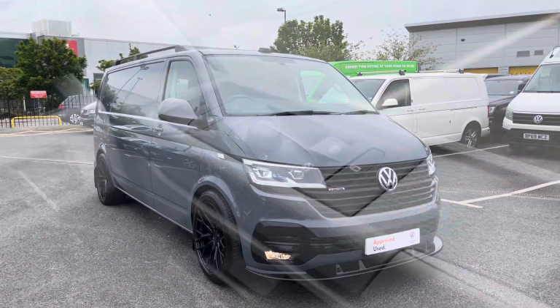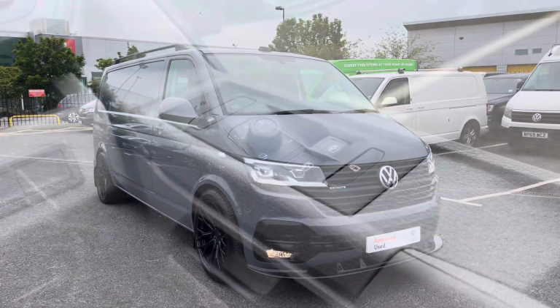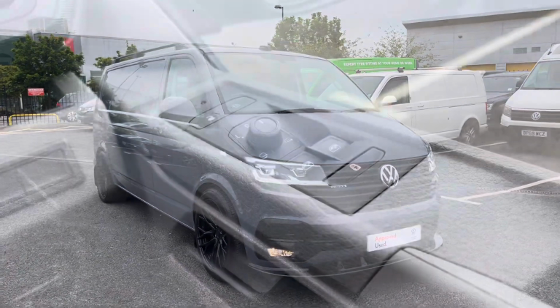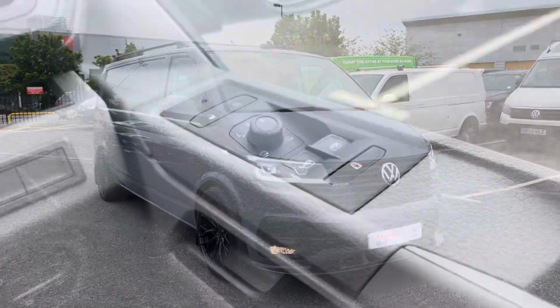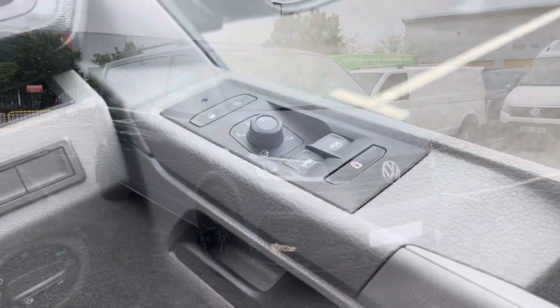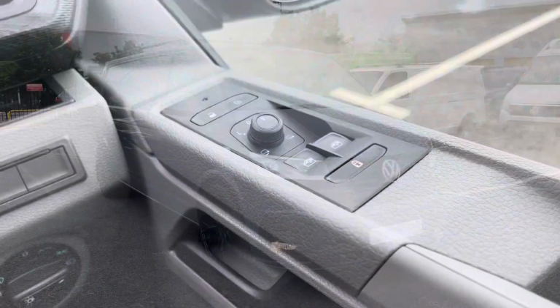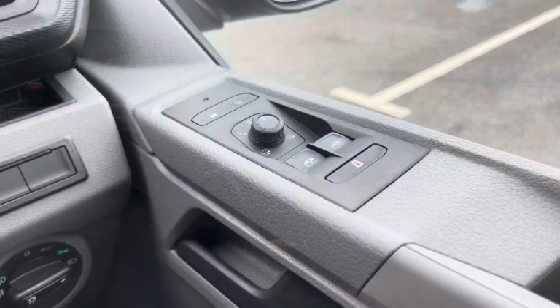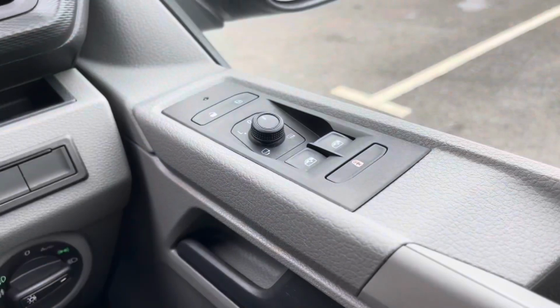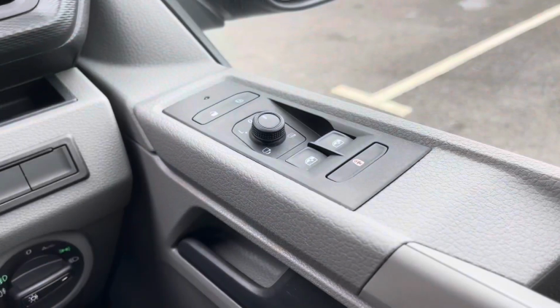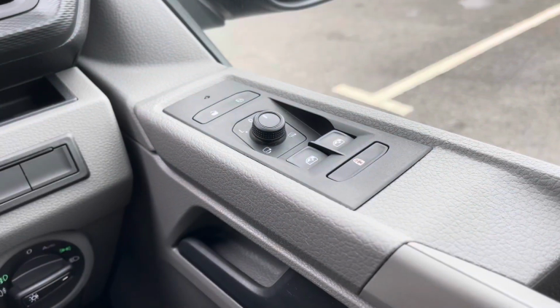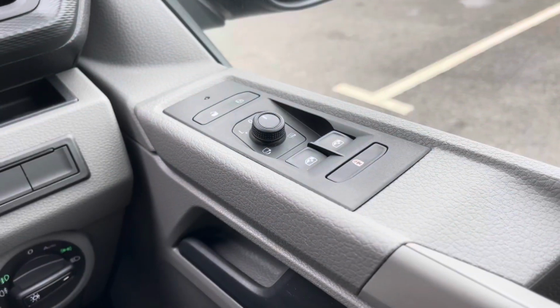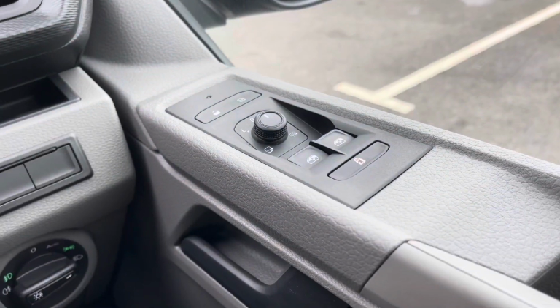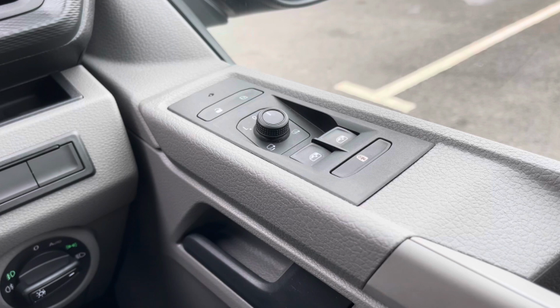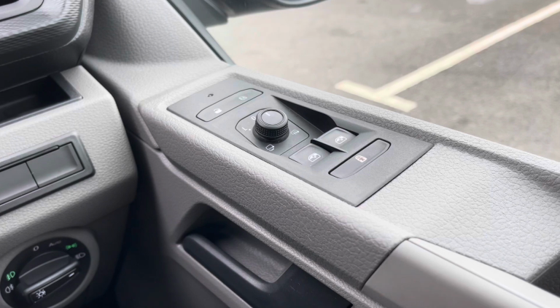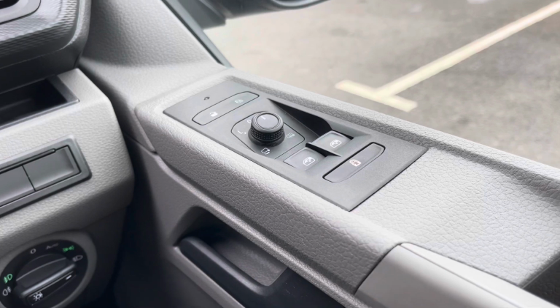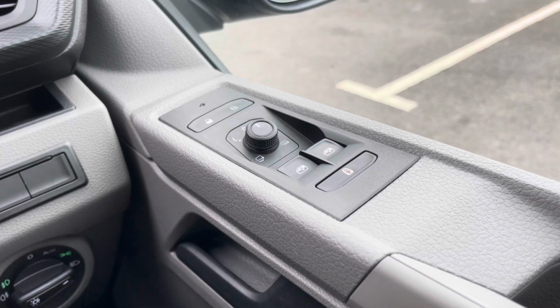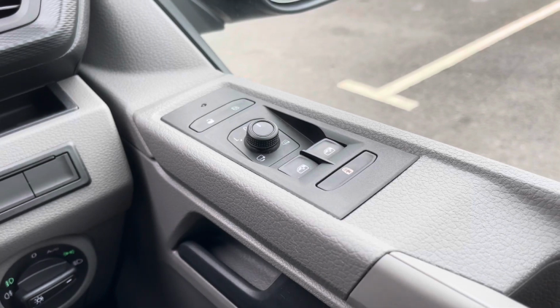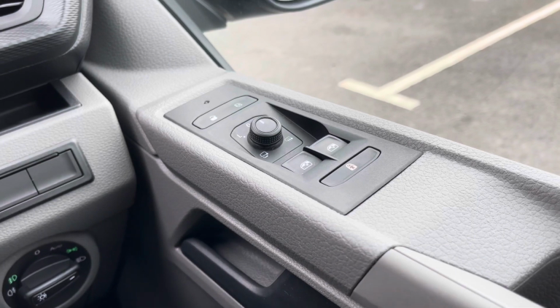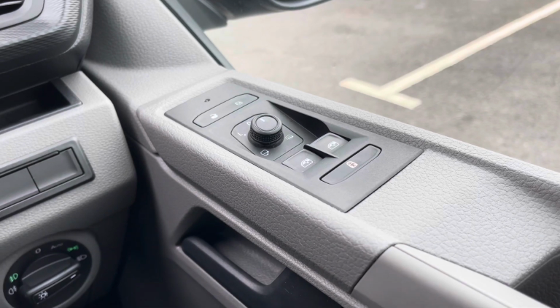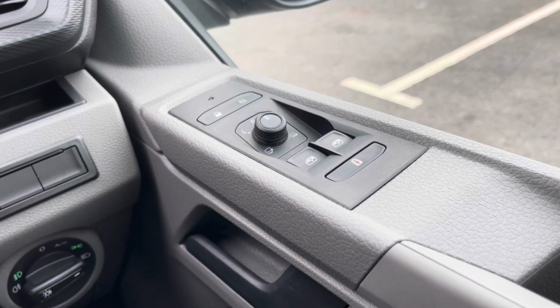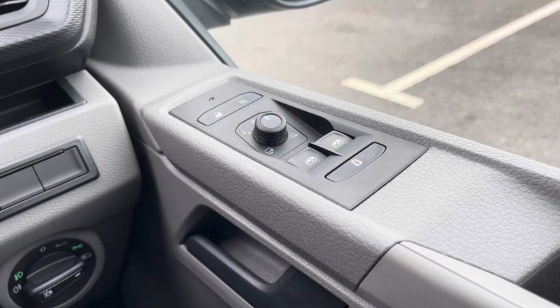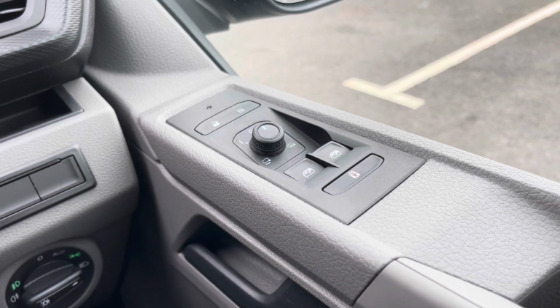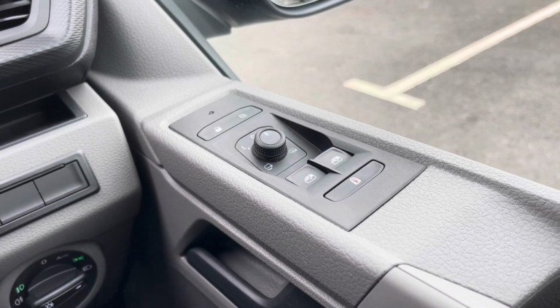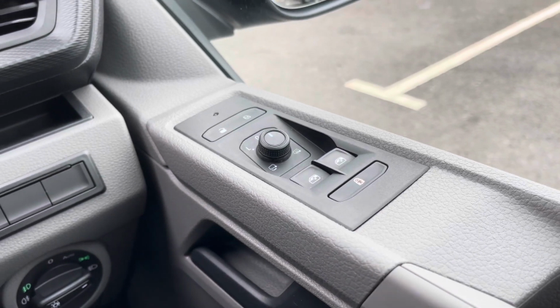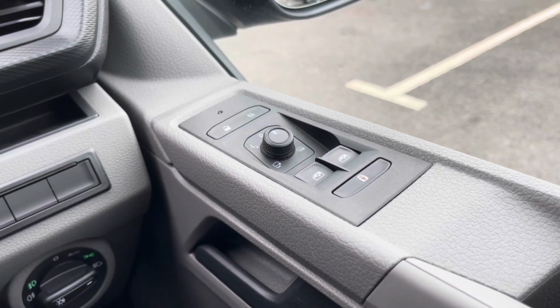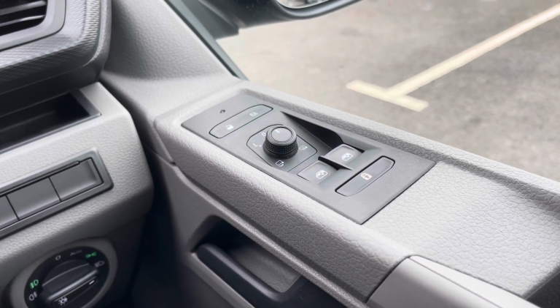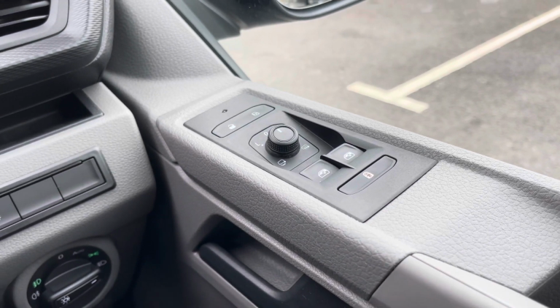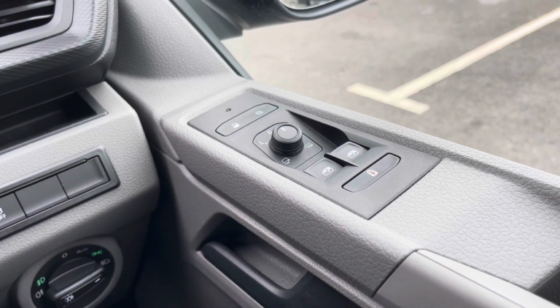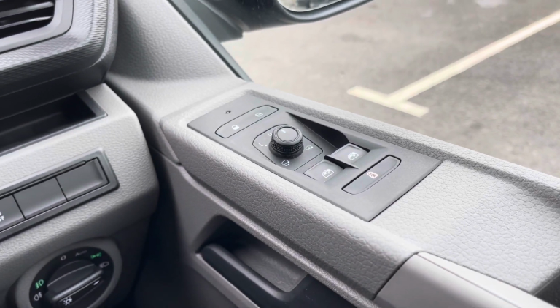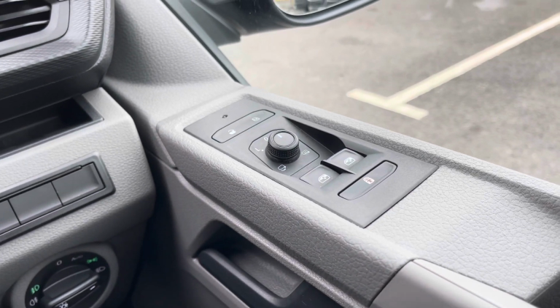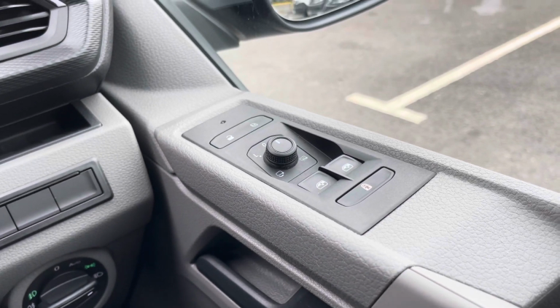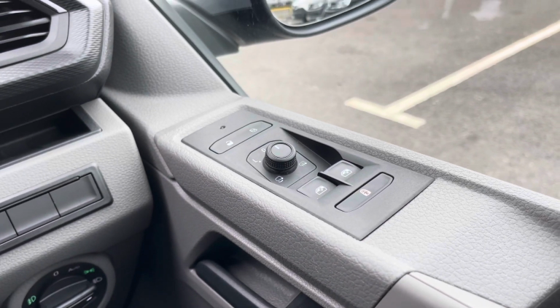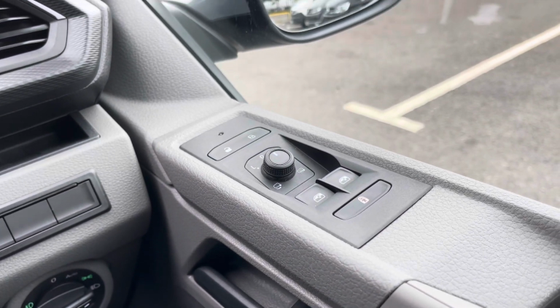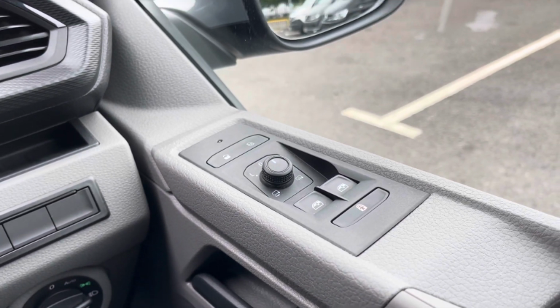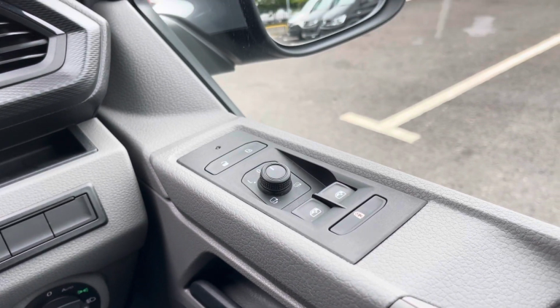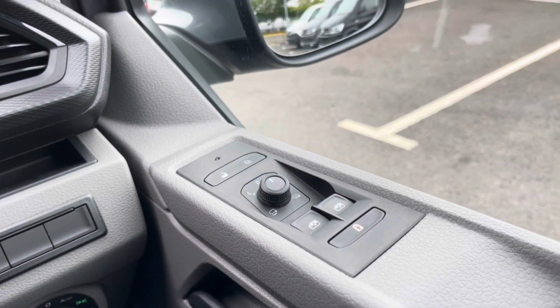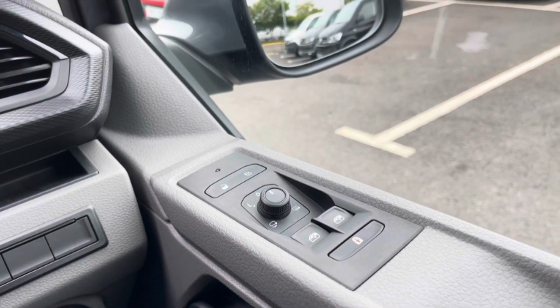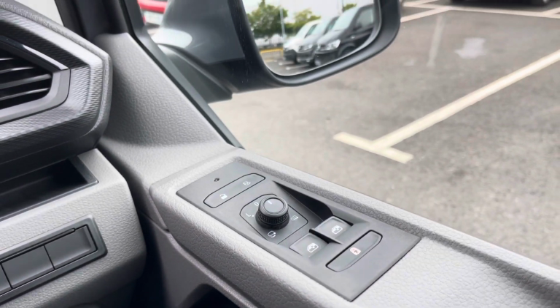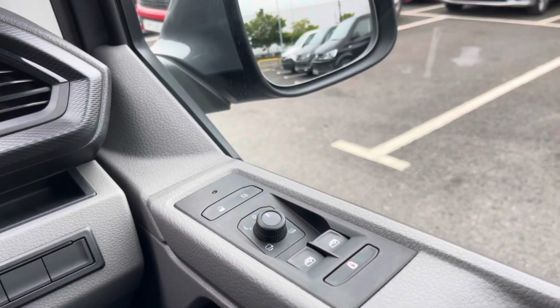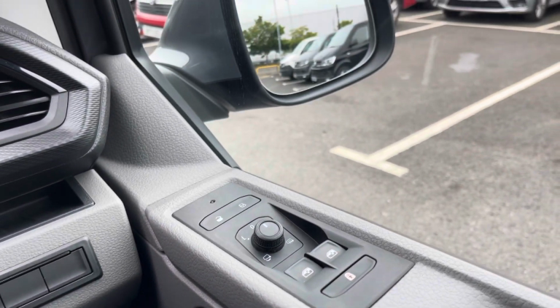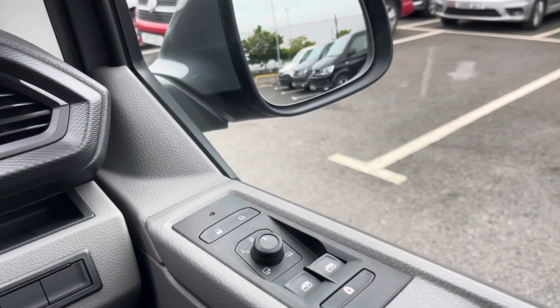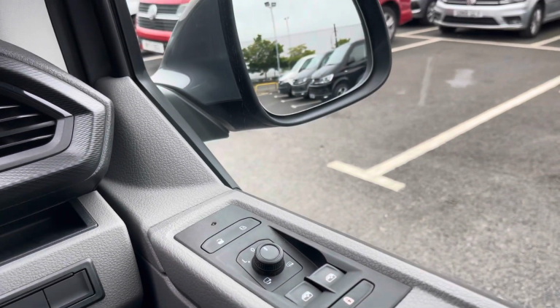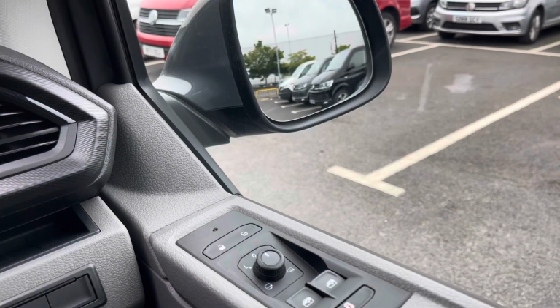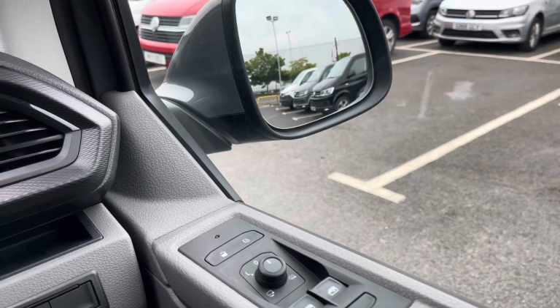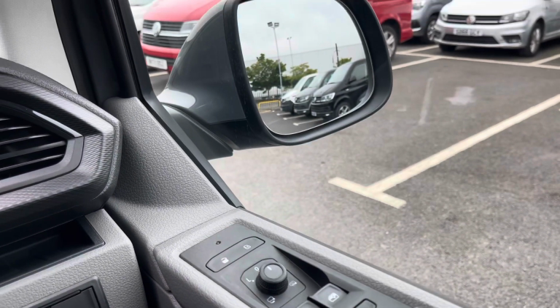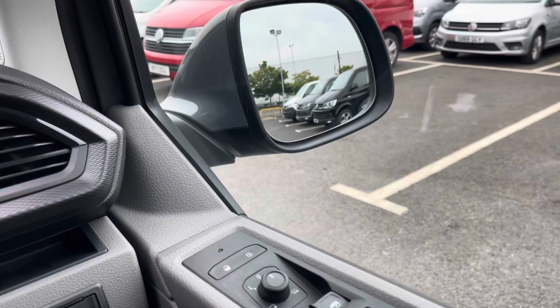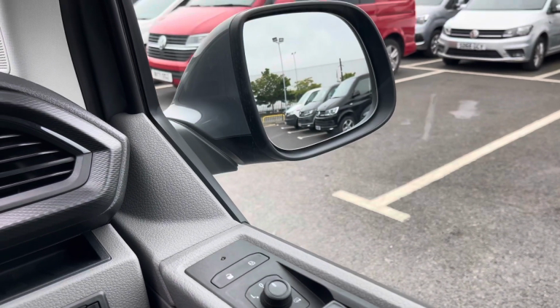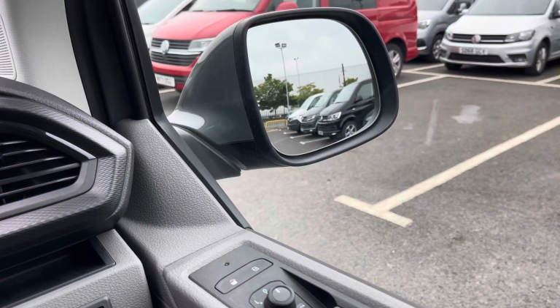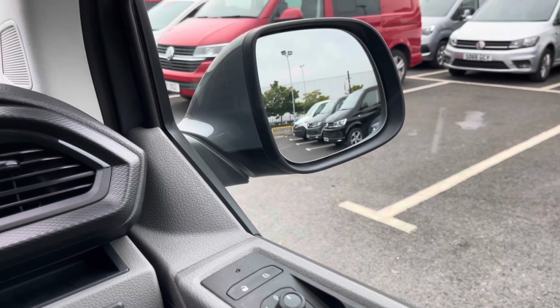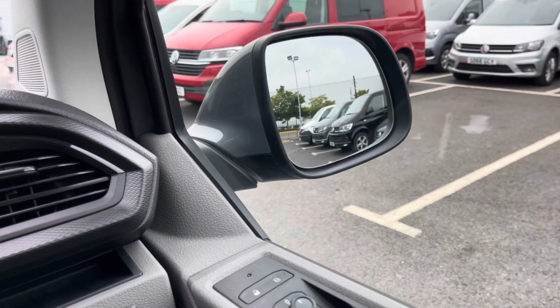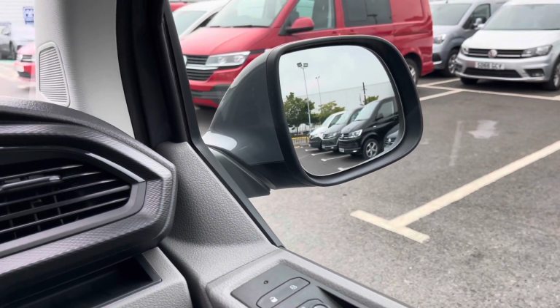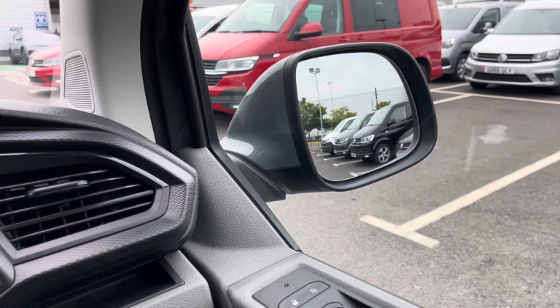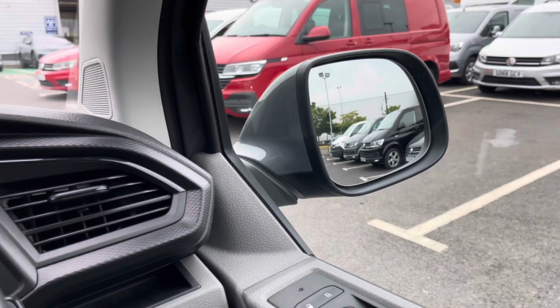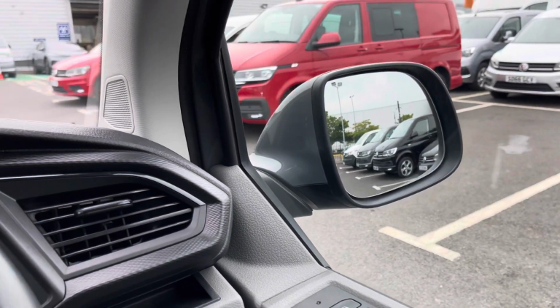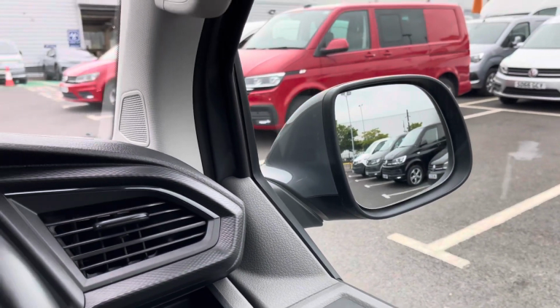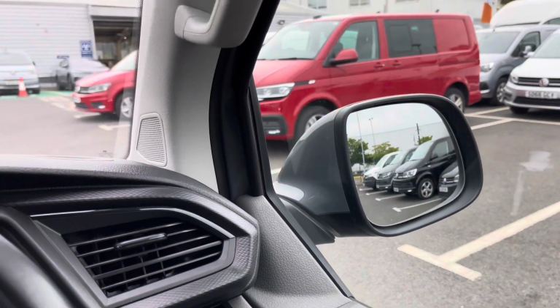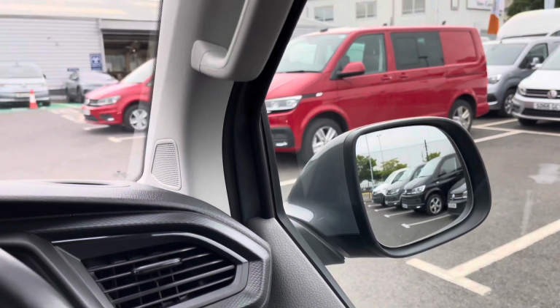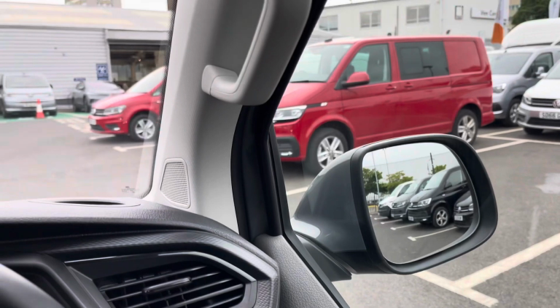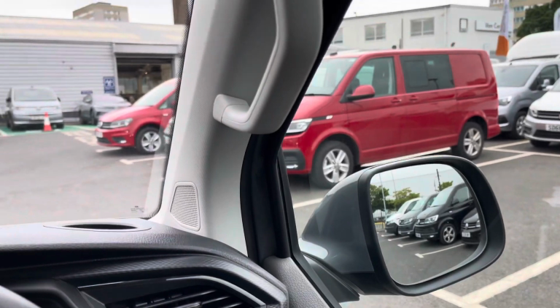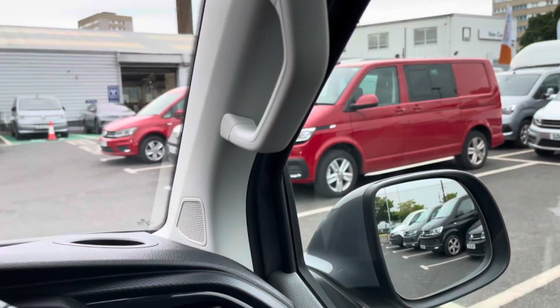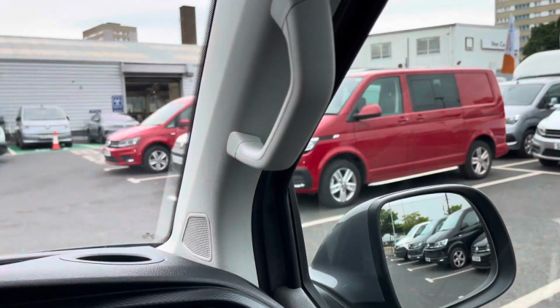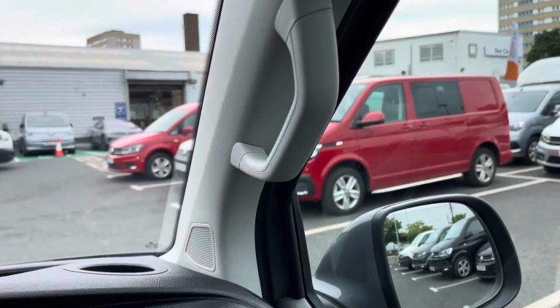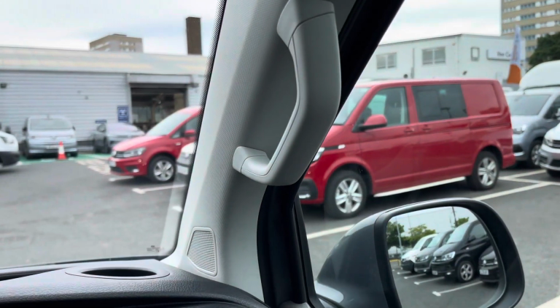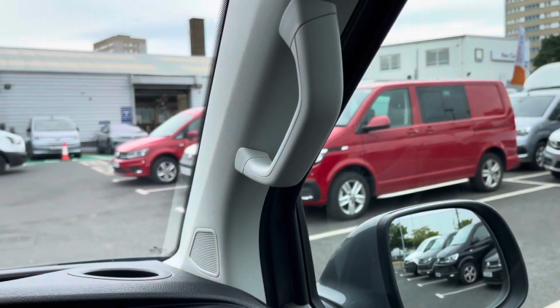On the driver's side door we have the electrical switches for the electrically folding and heated wing mirrors, as well as the two front electric windows.